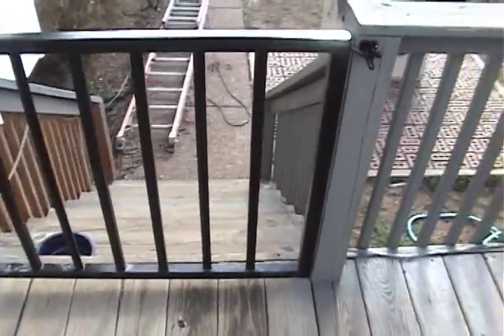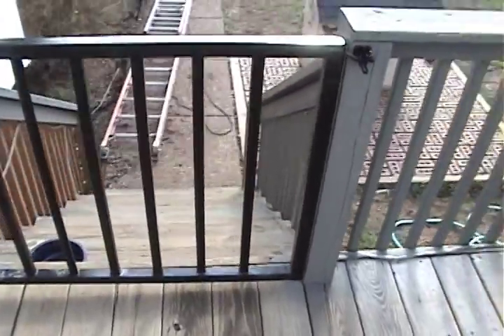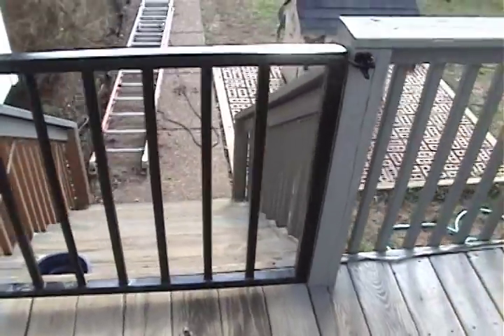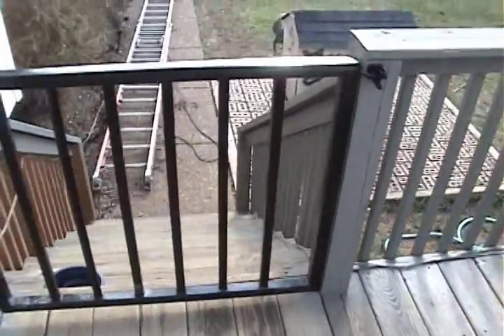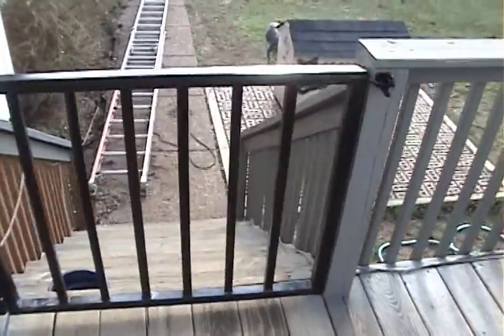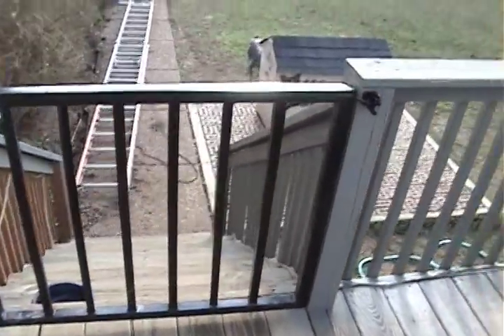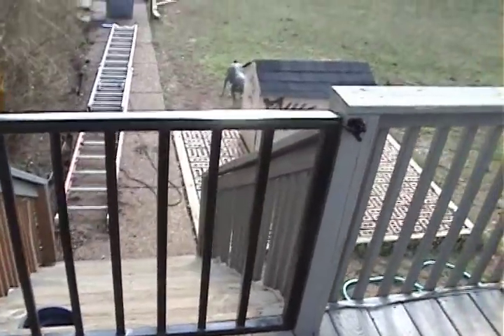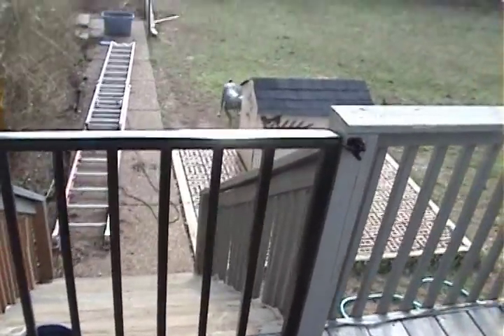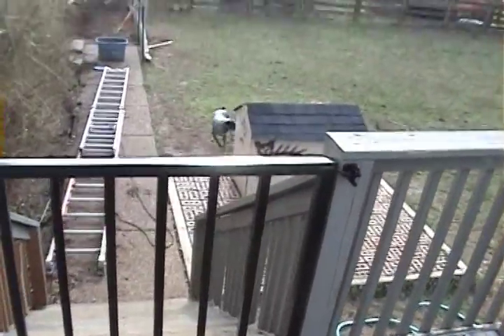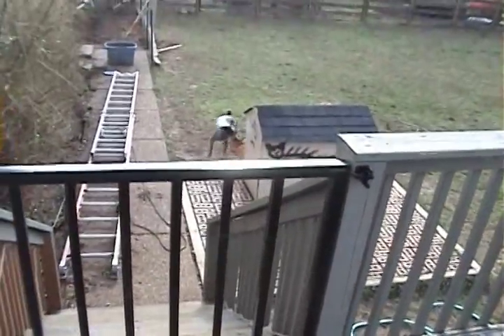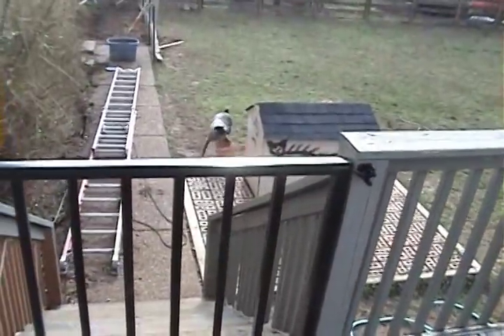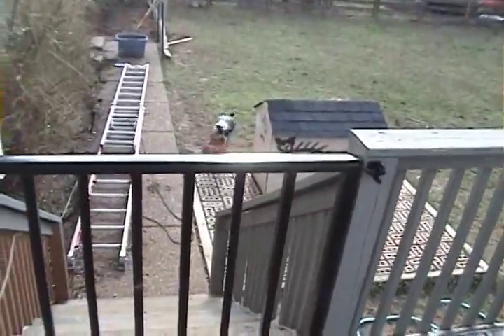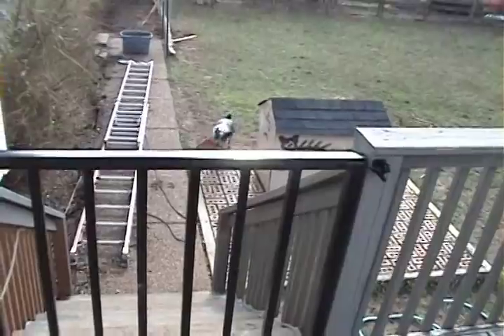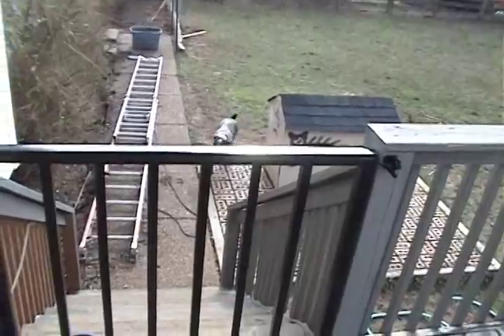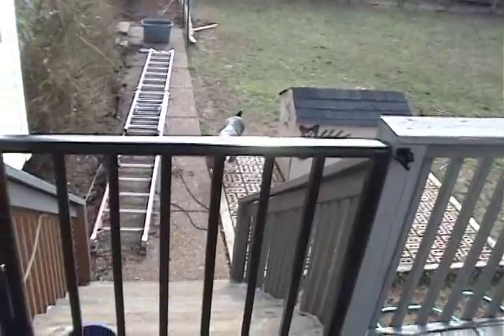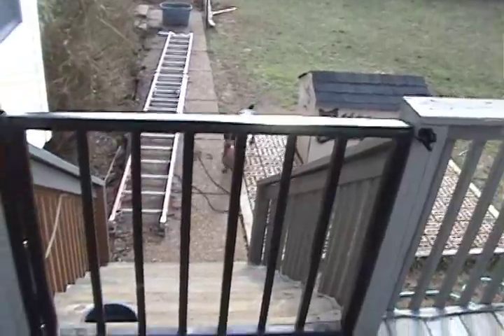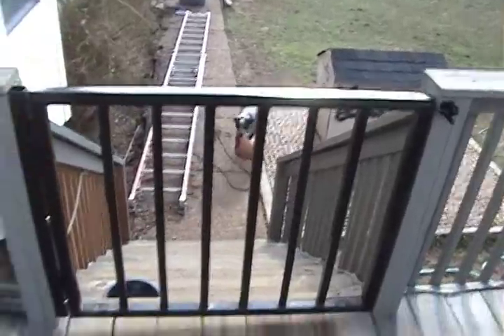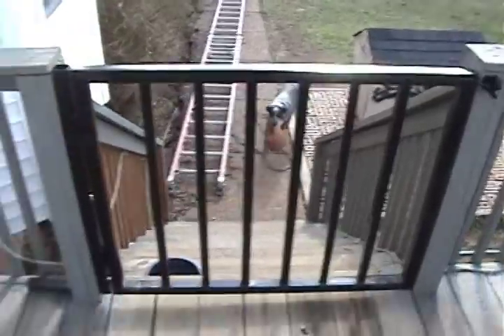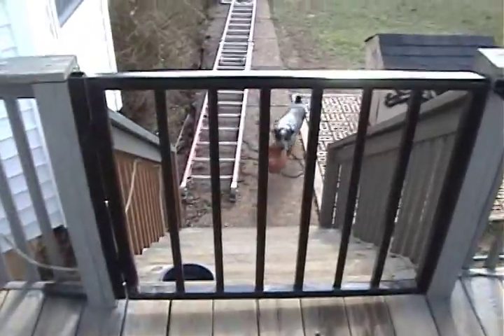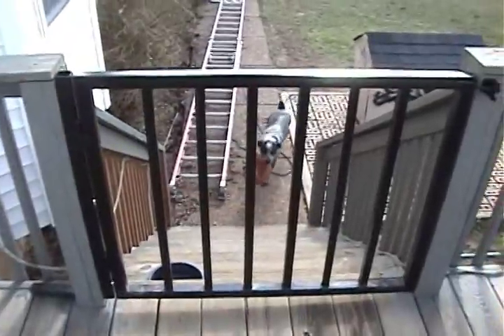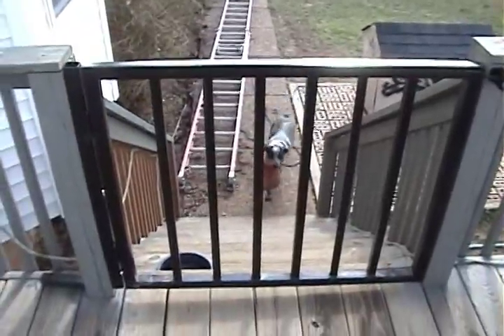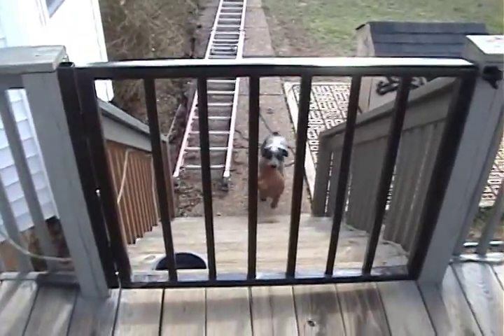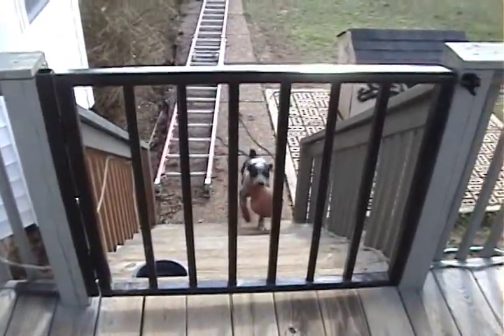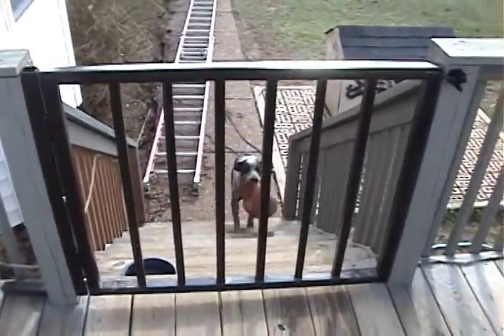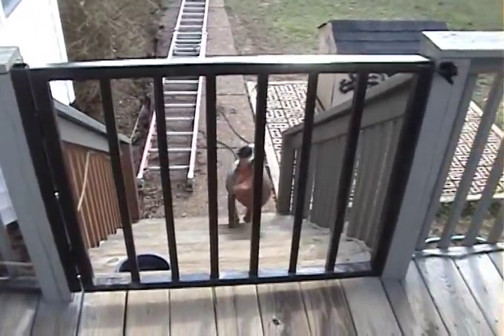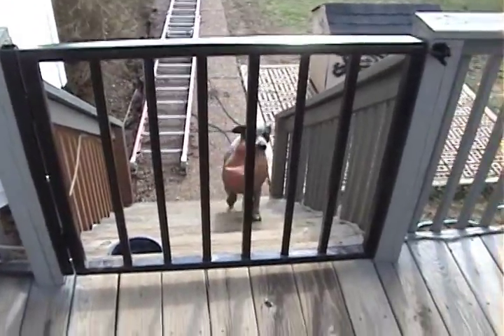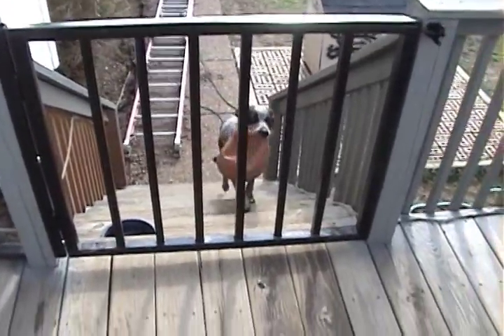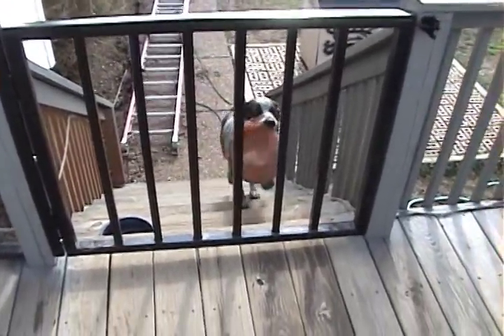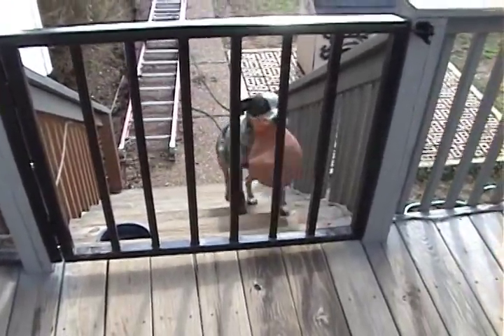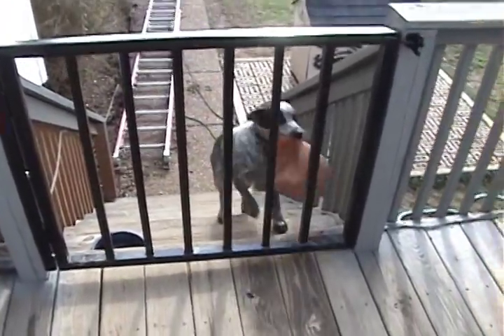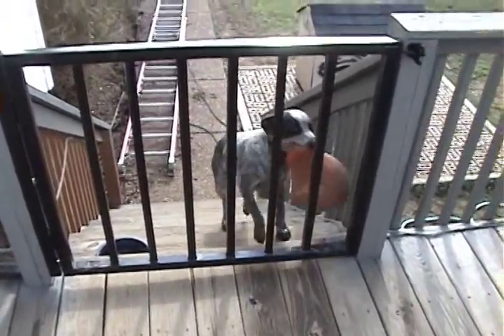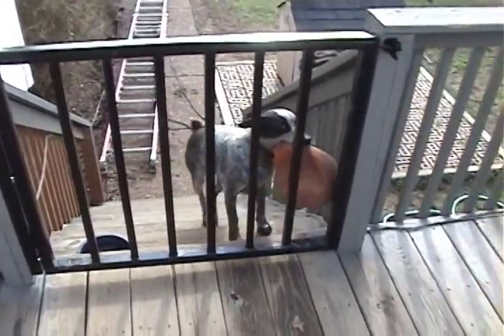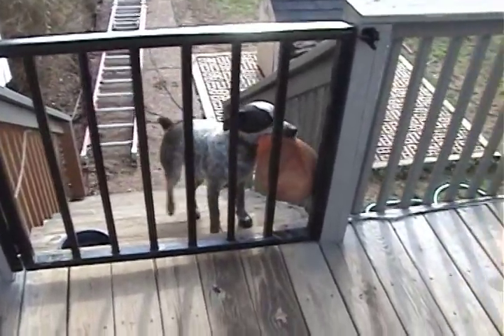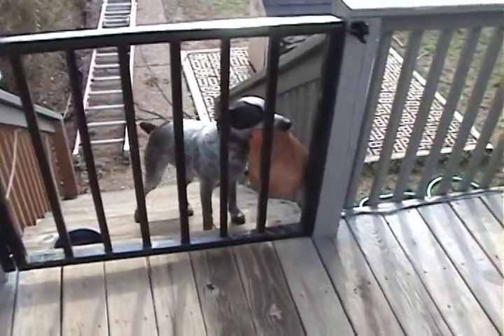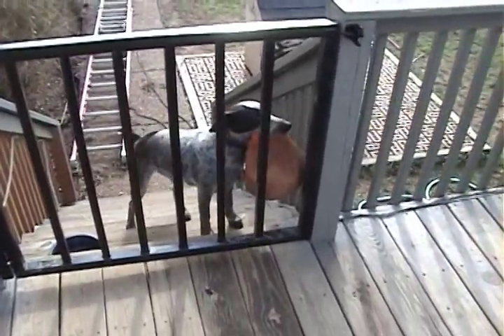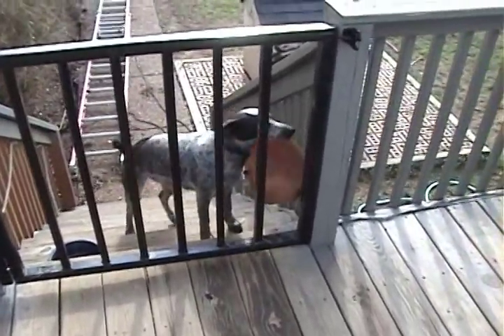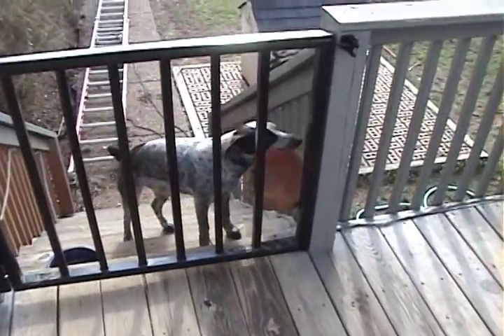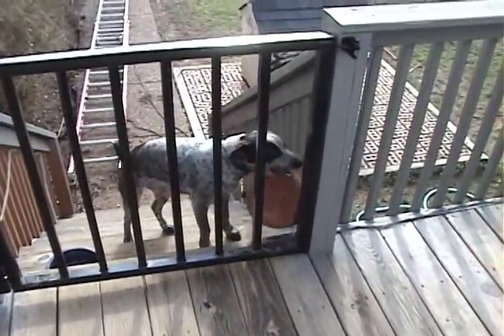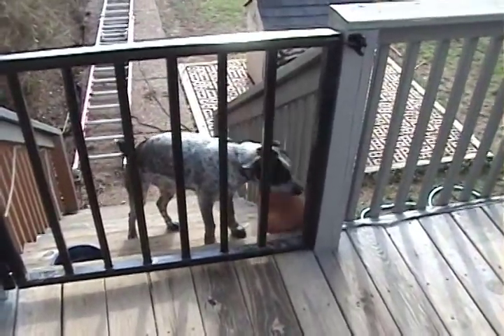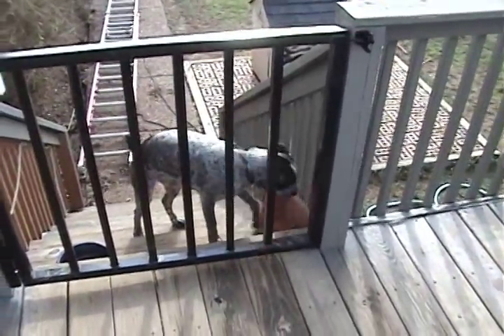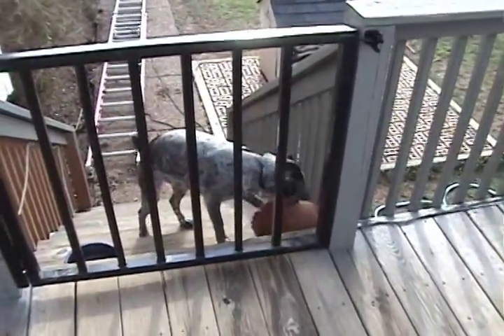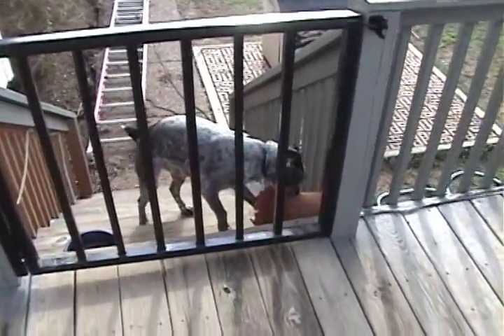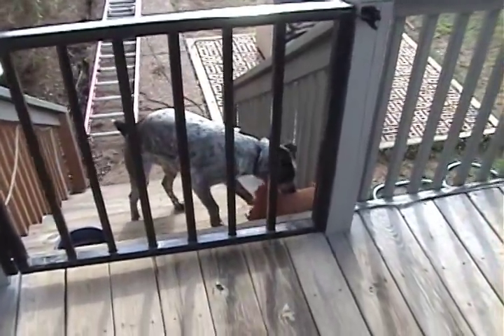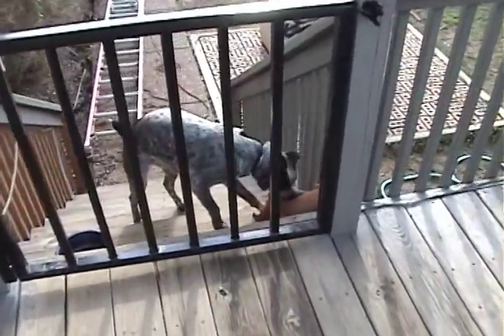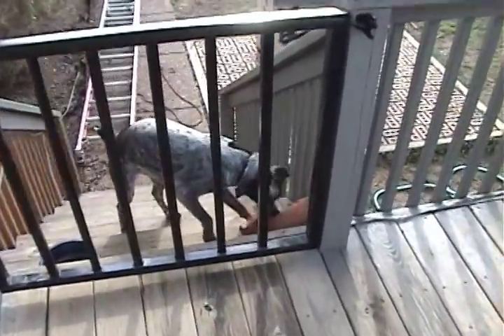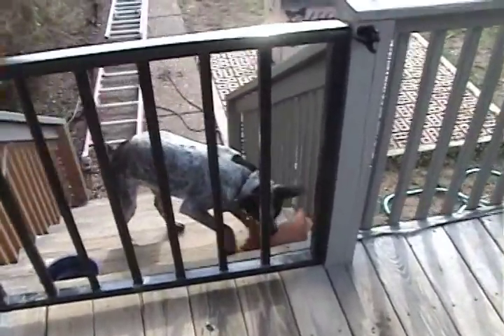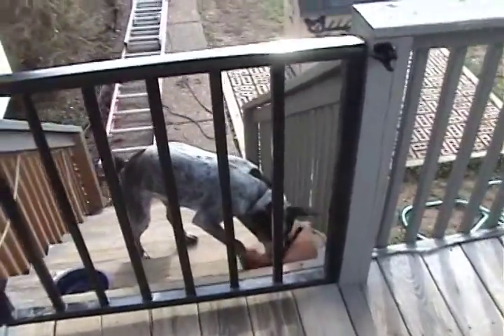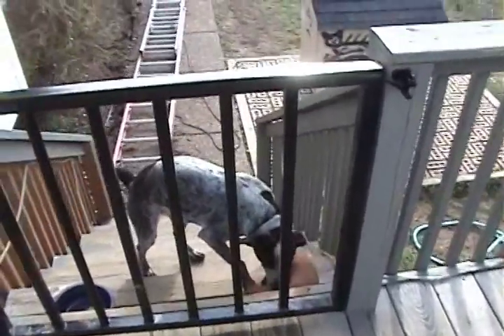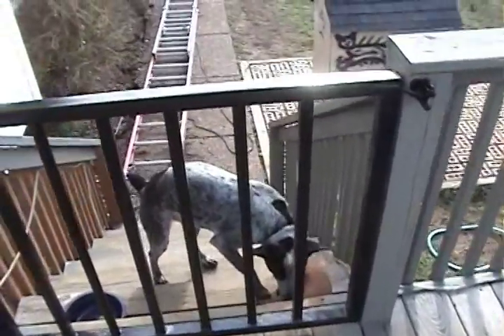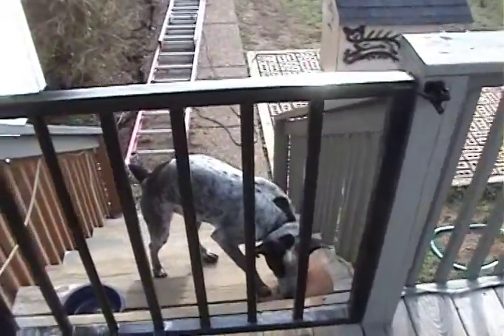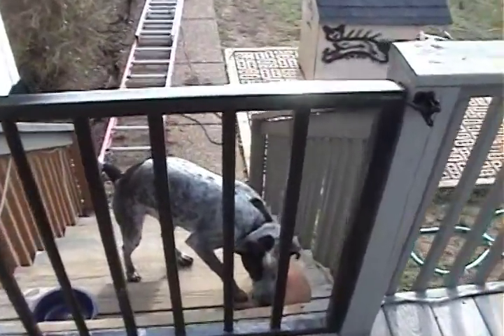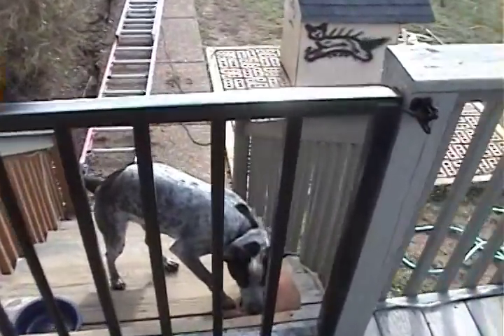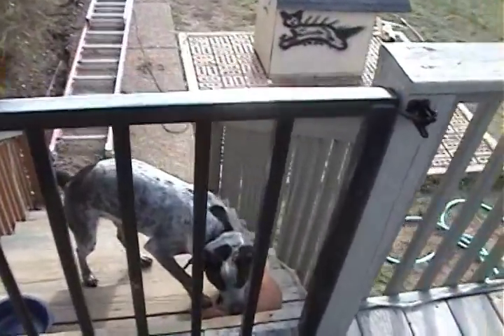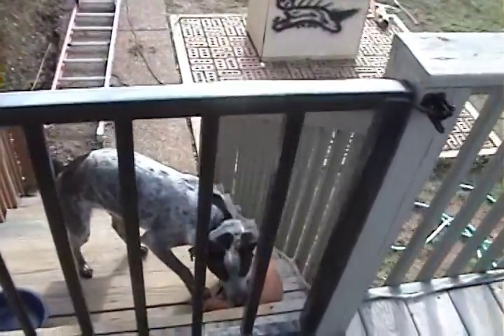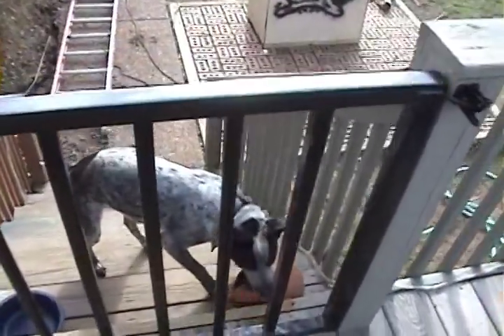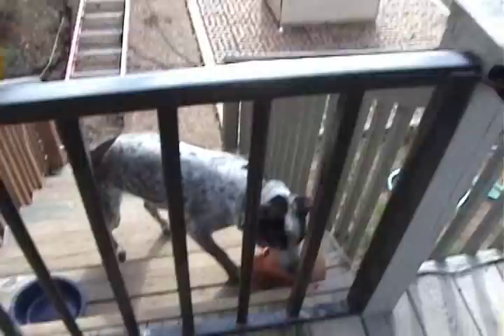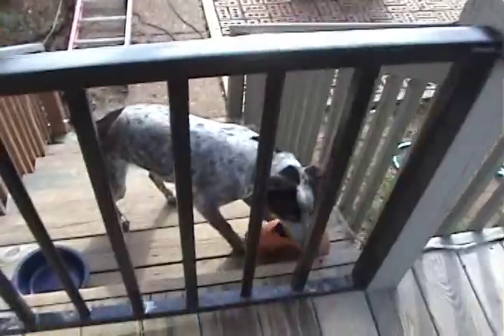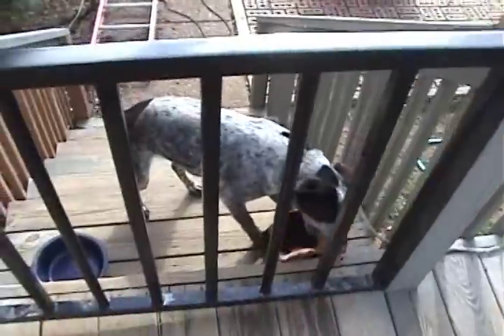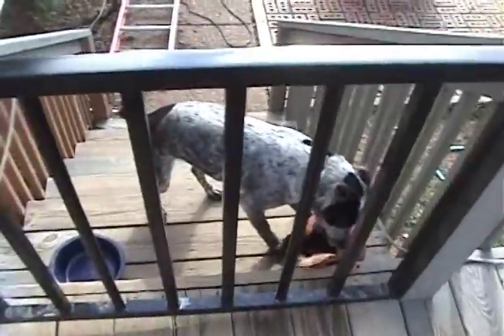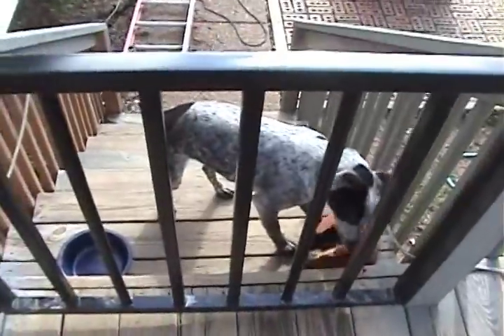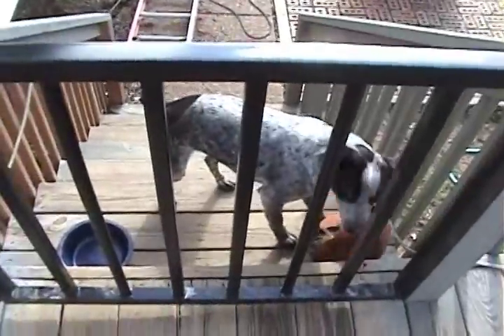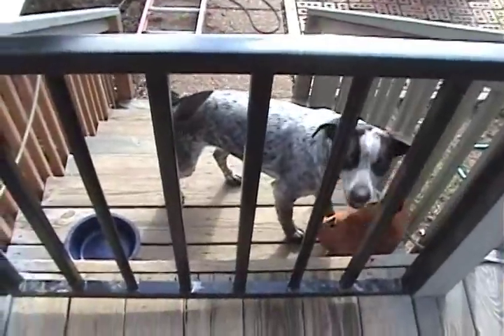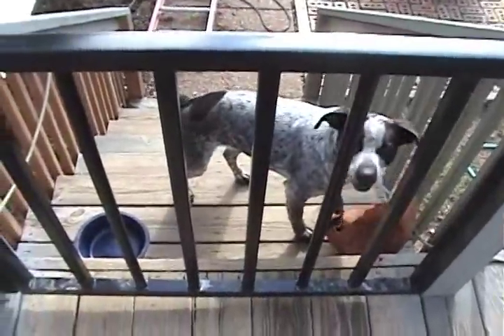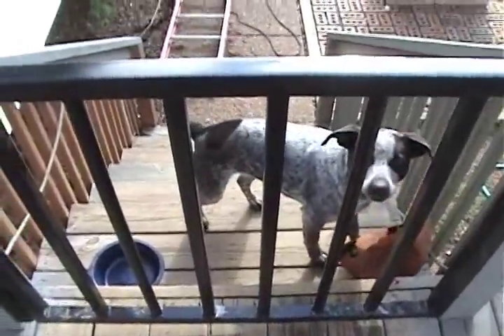And it does the job keeping the dog off my deck. There you have it.